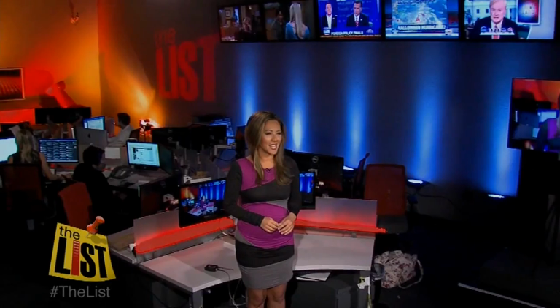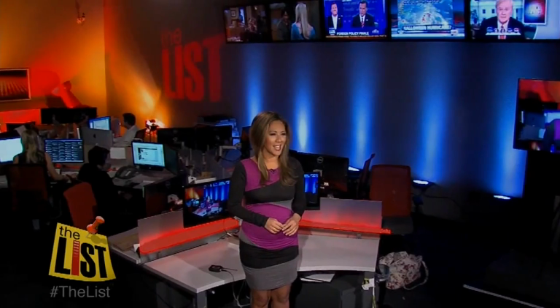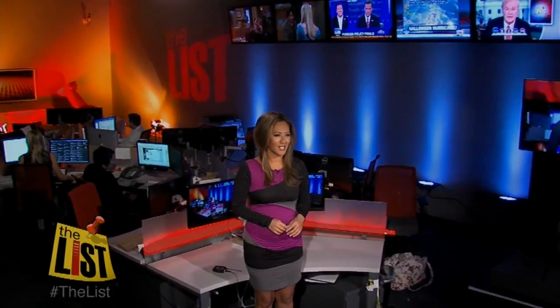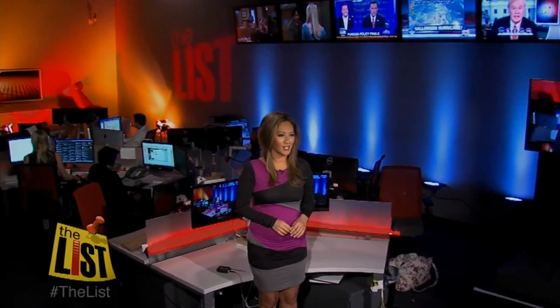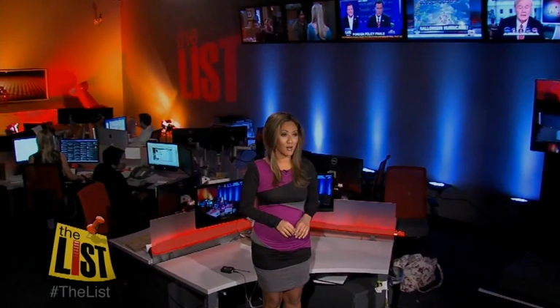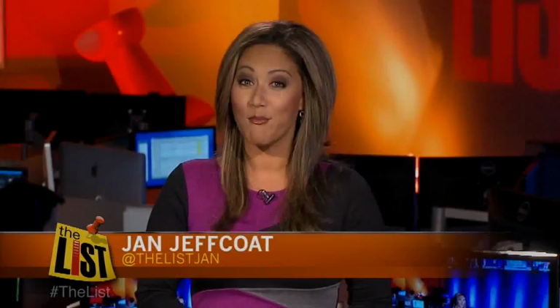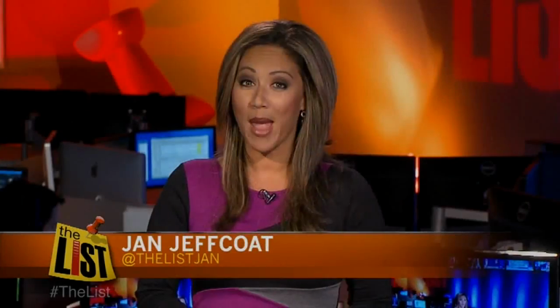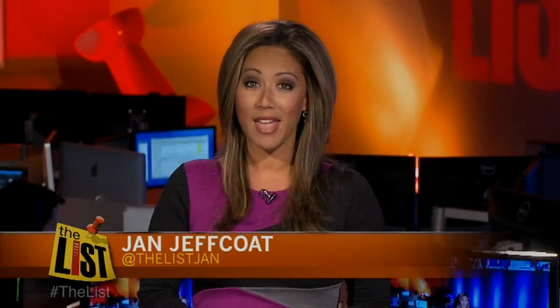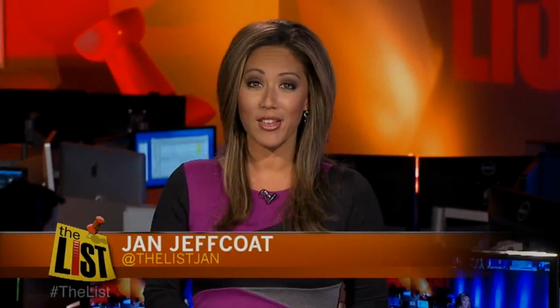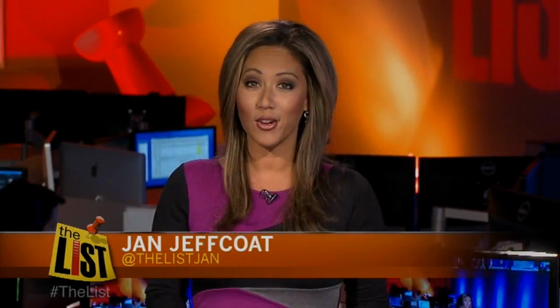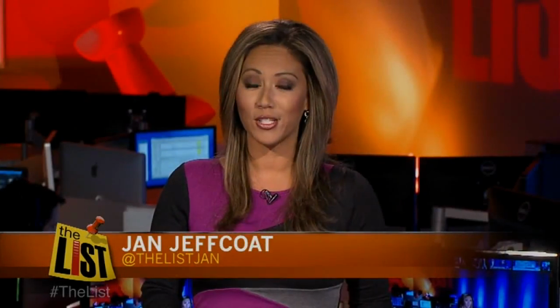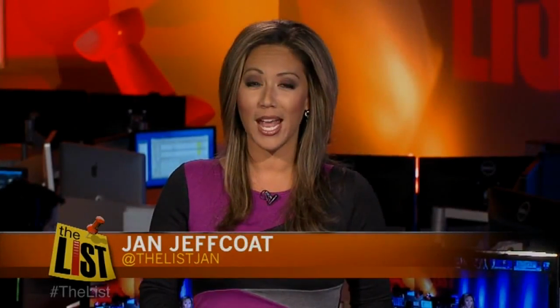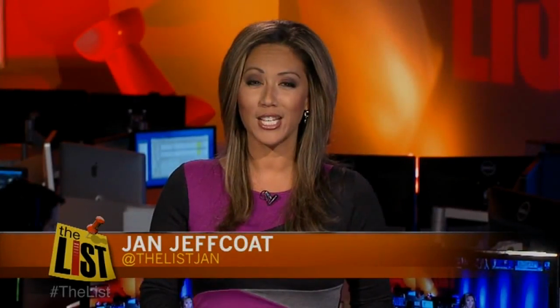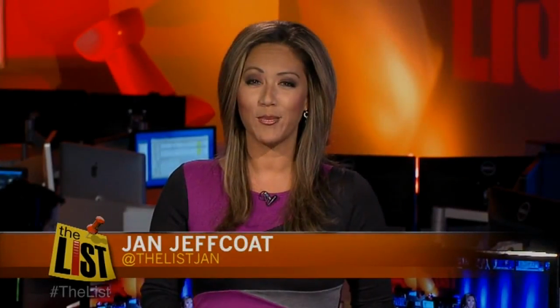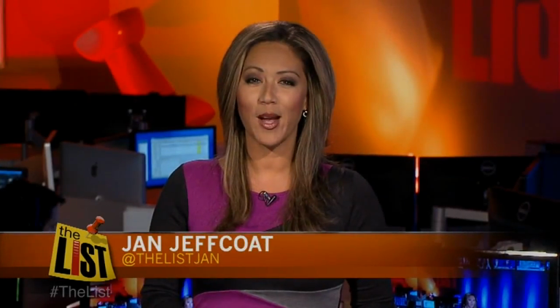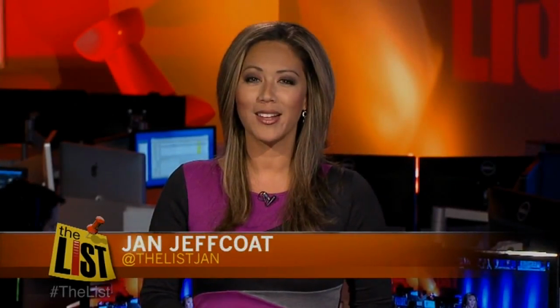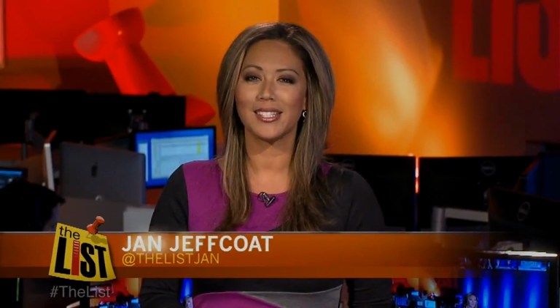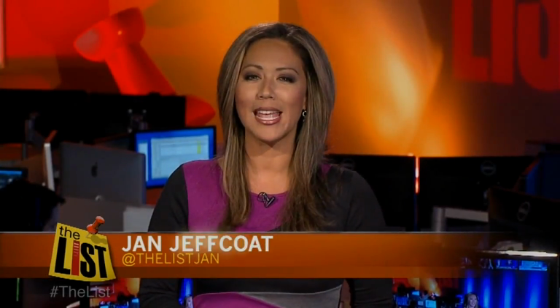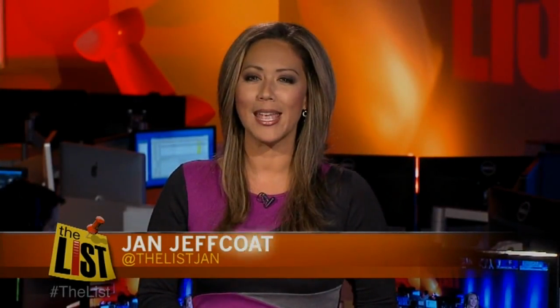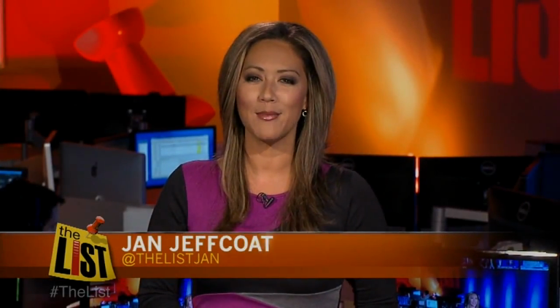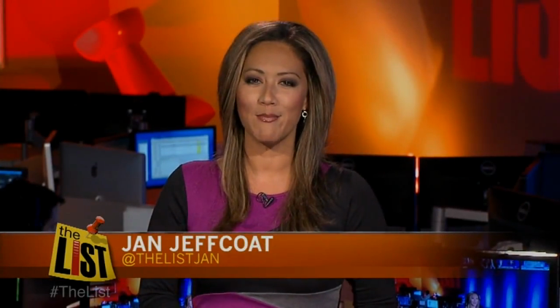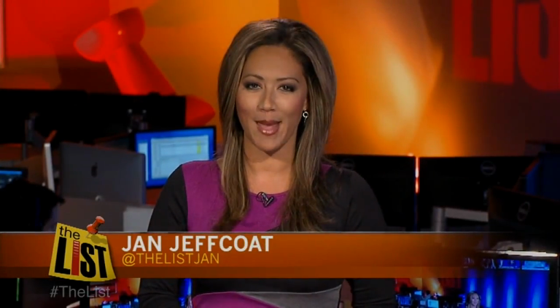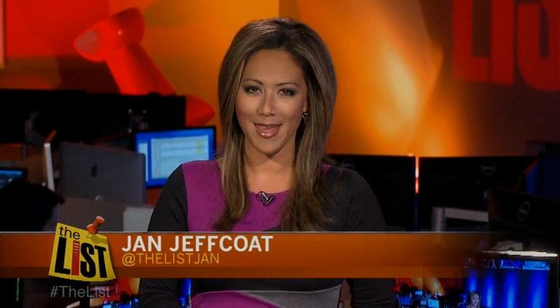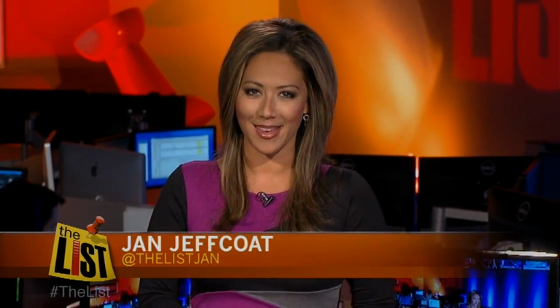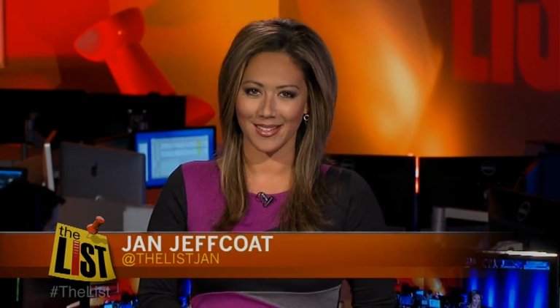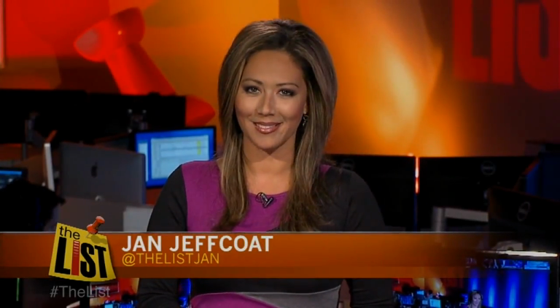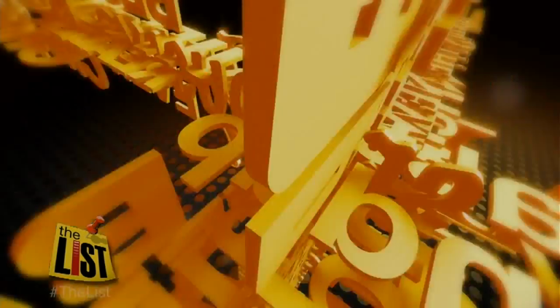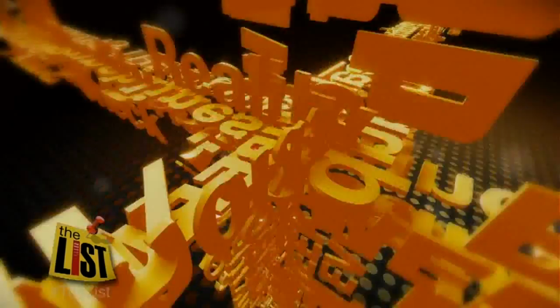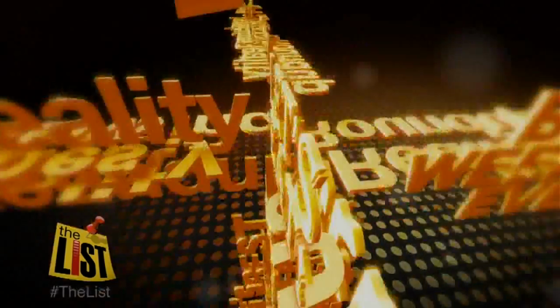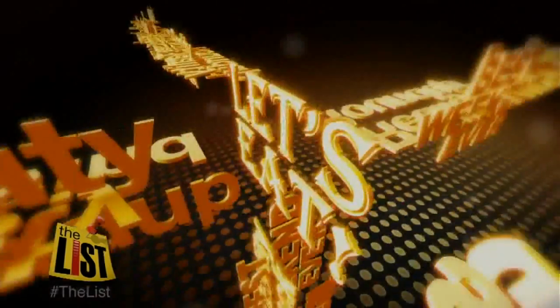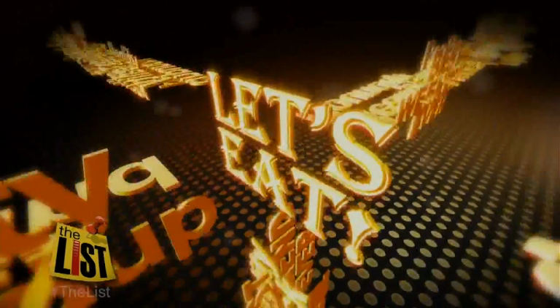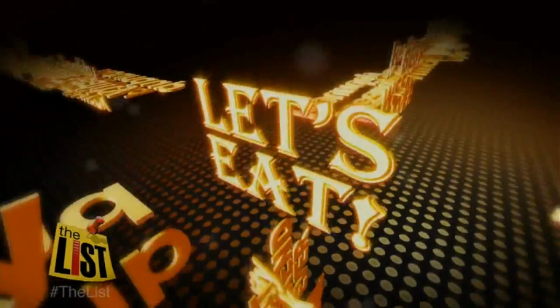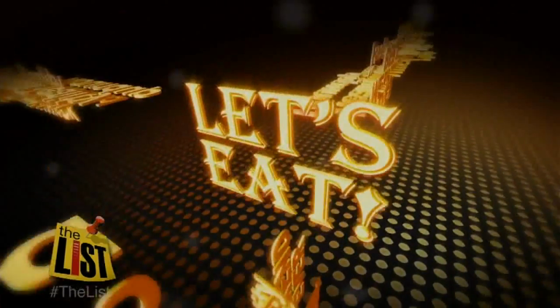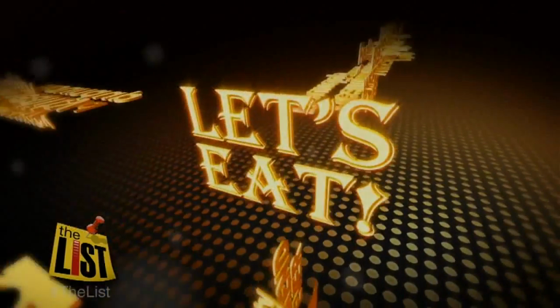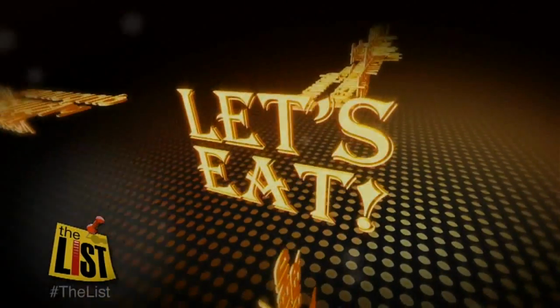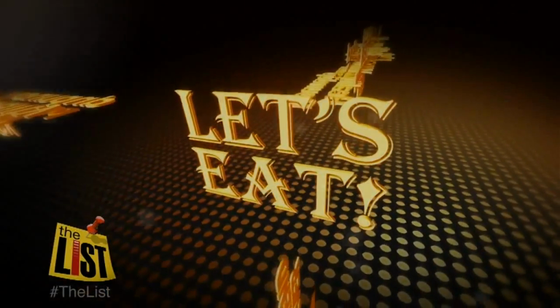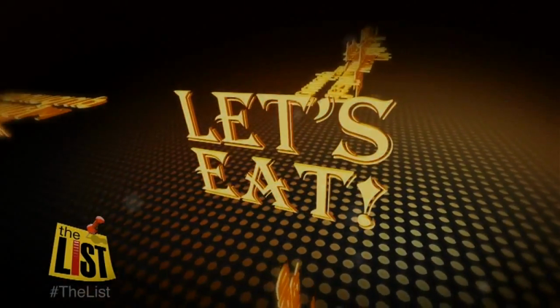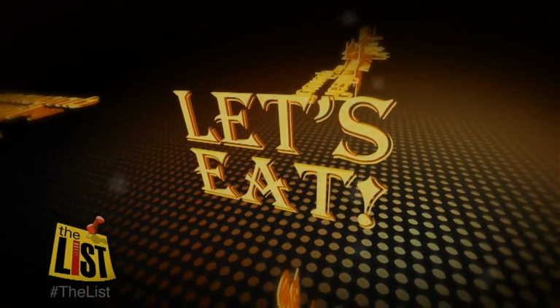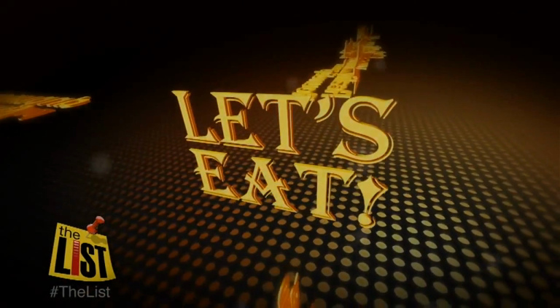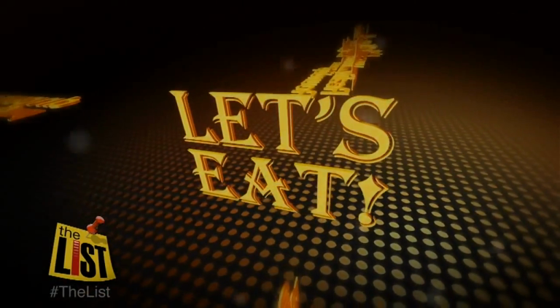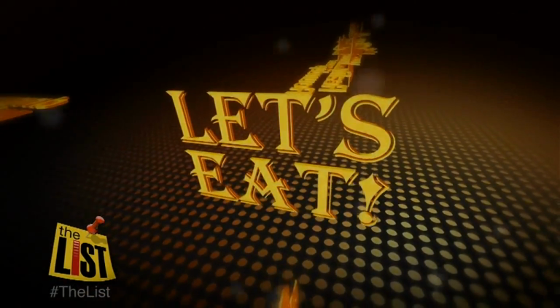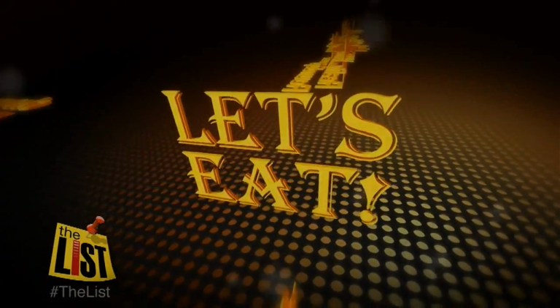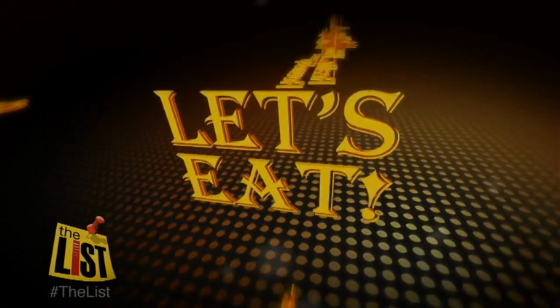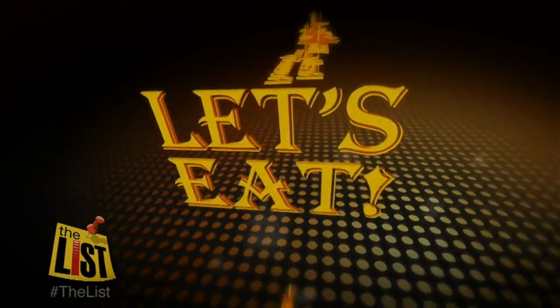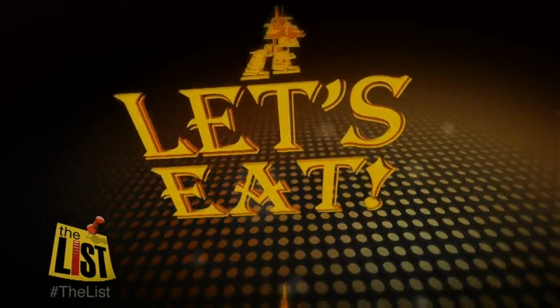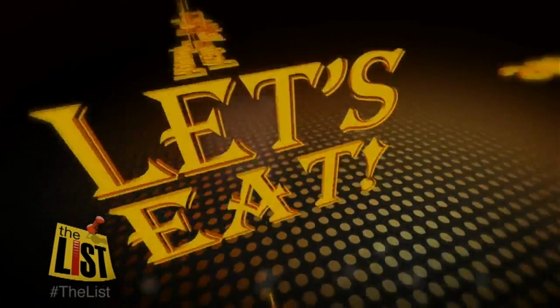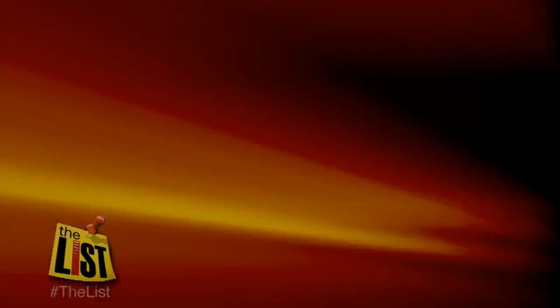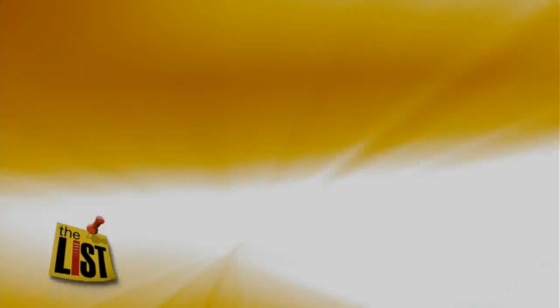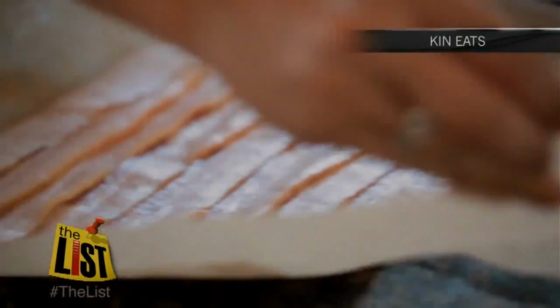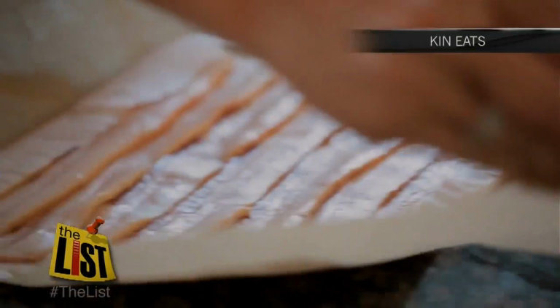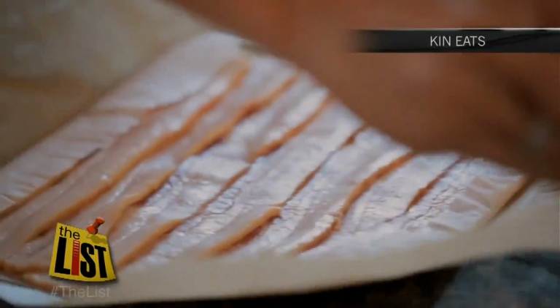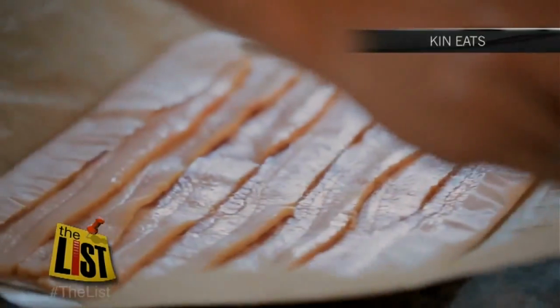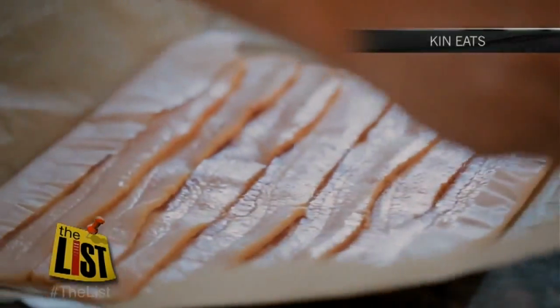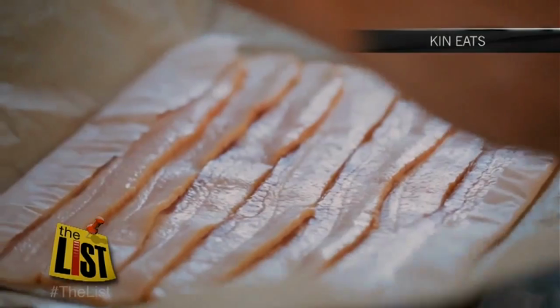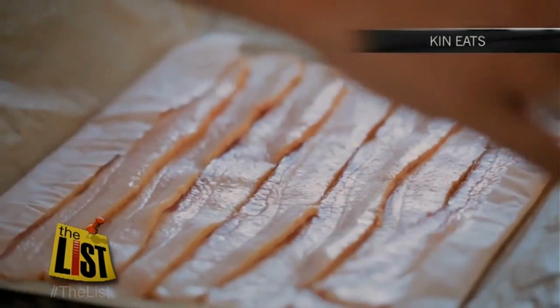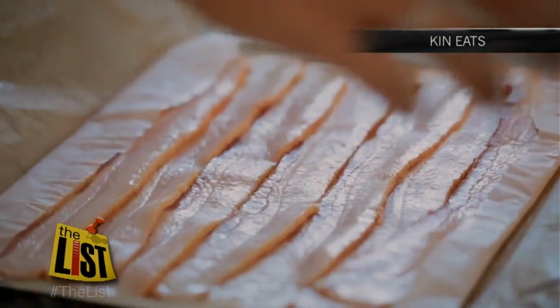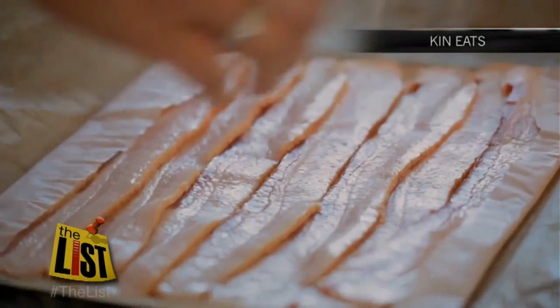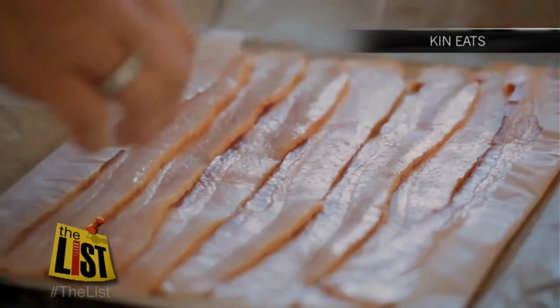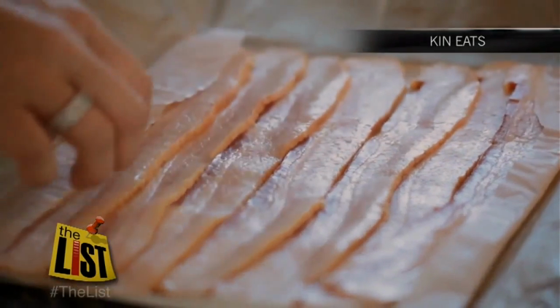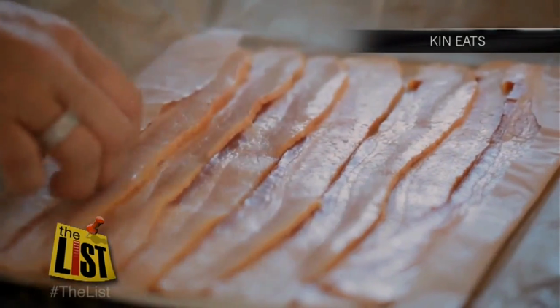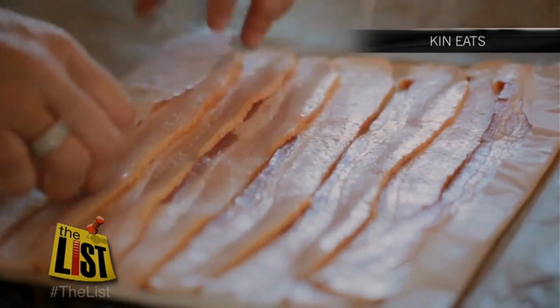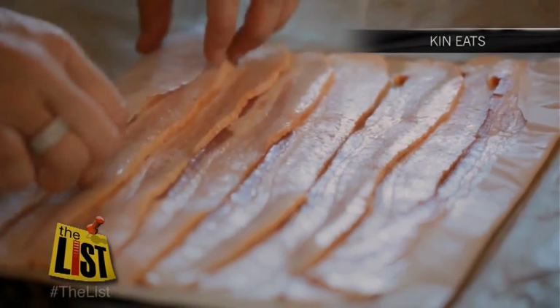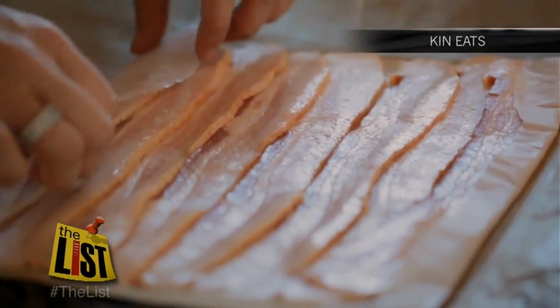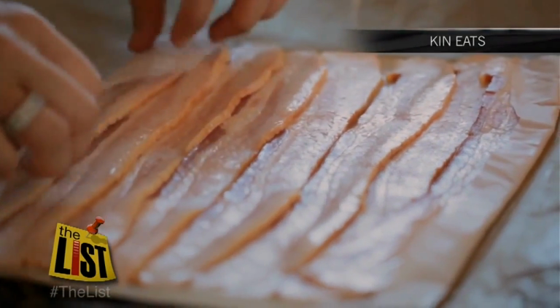This is bathing your taste buds in bacon. Let's eat. Let's open with an app from Ken Eats. It's pig candy.